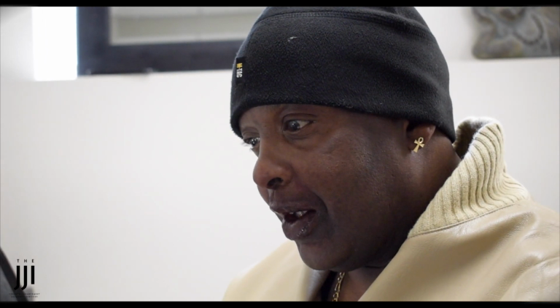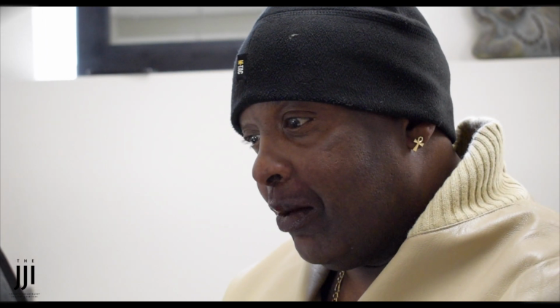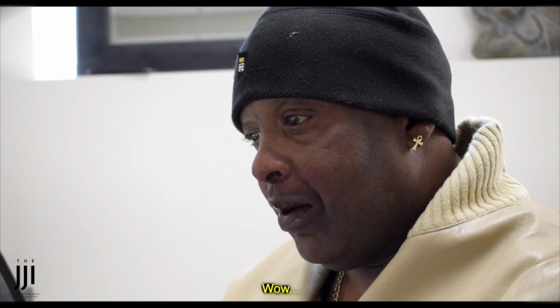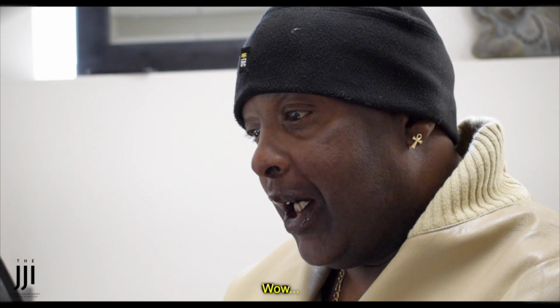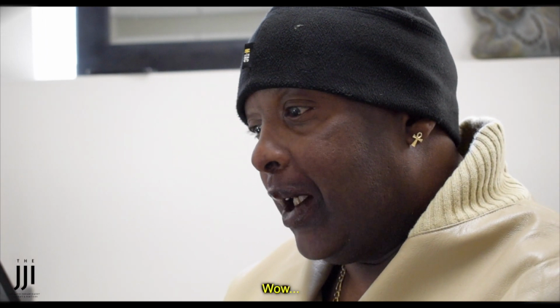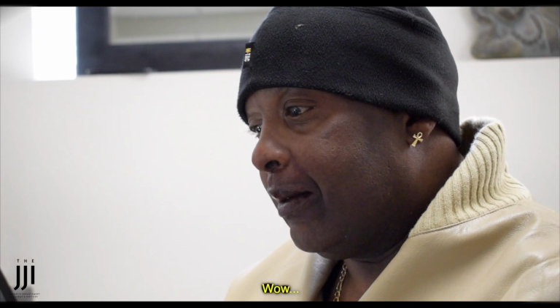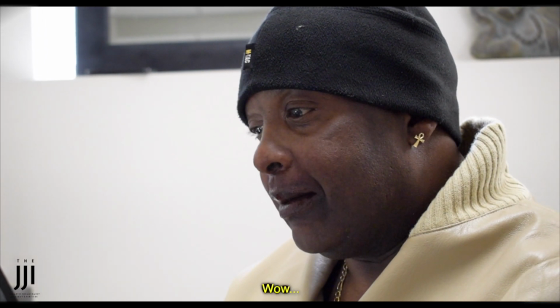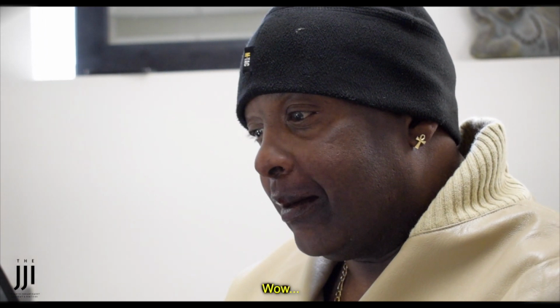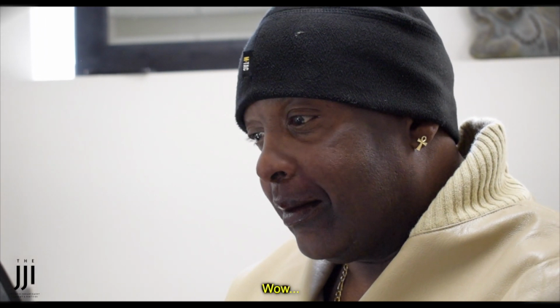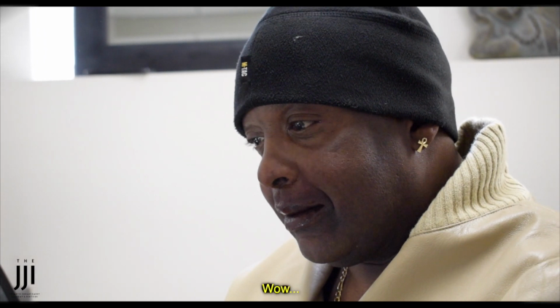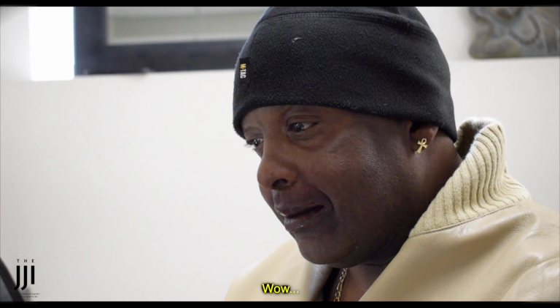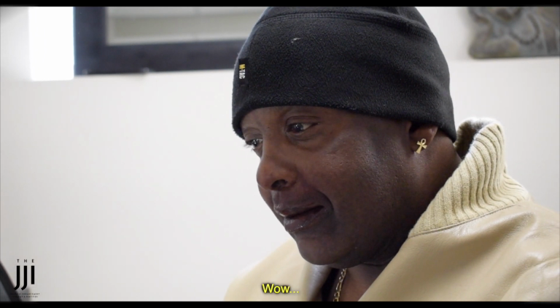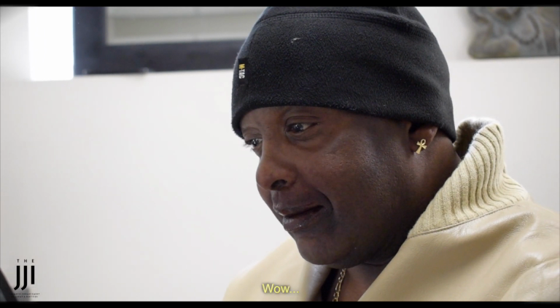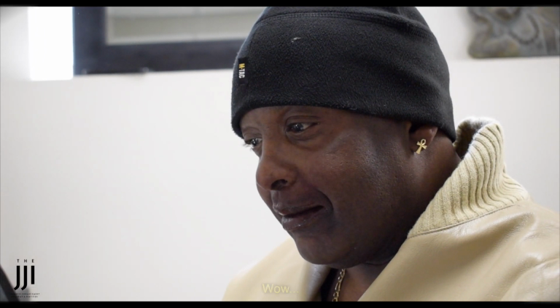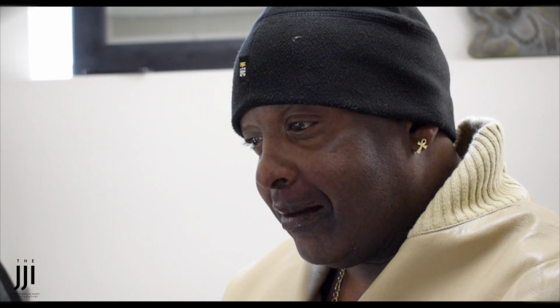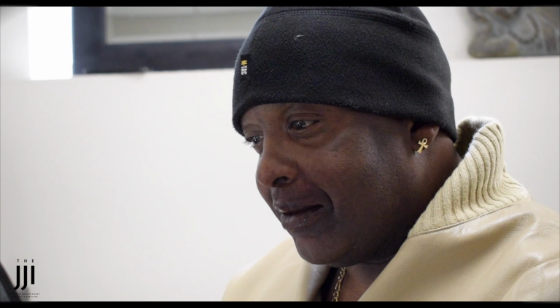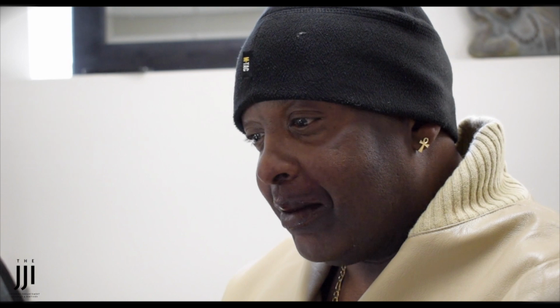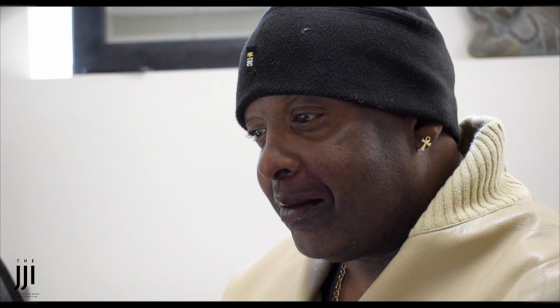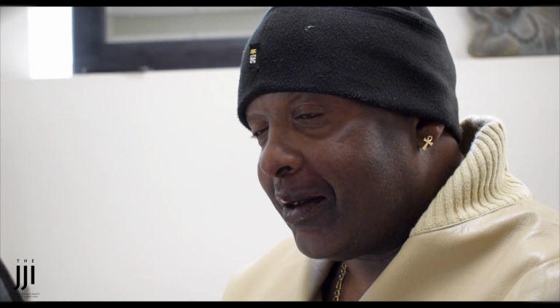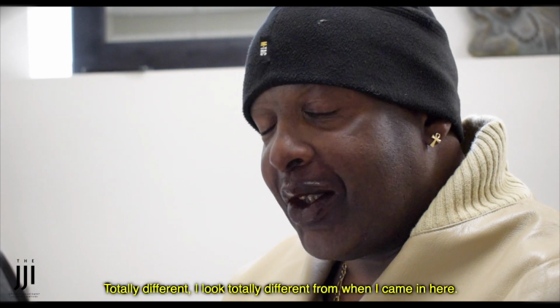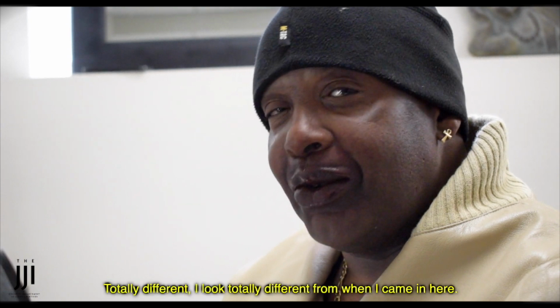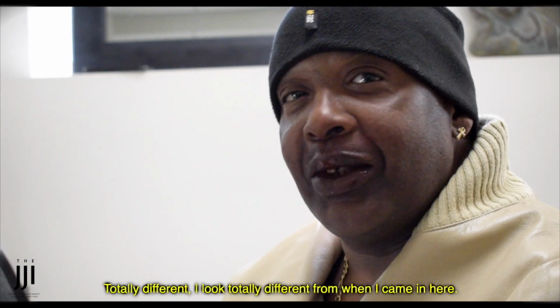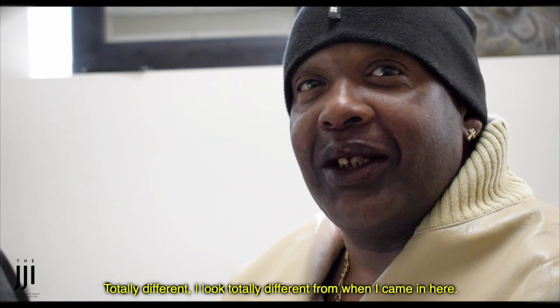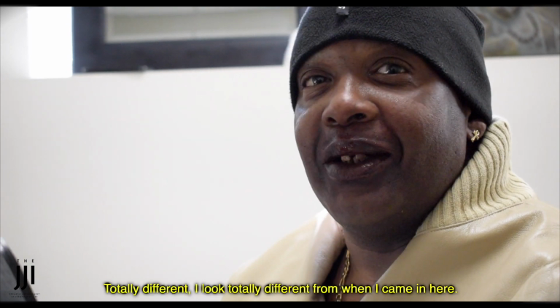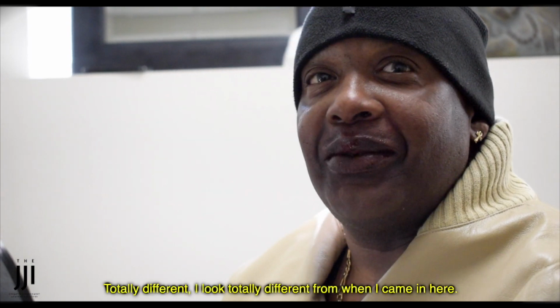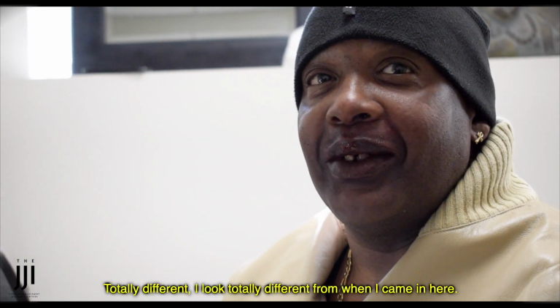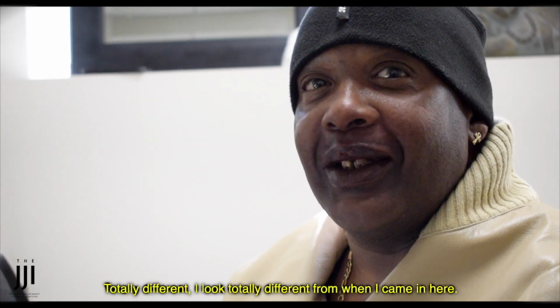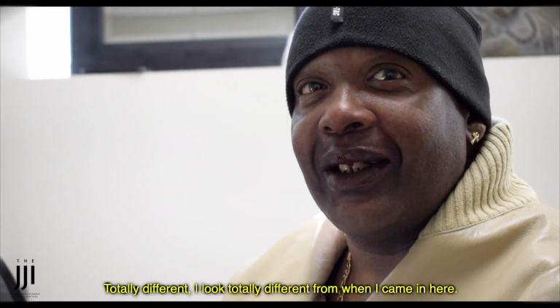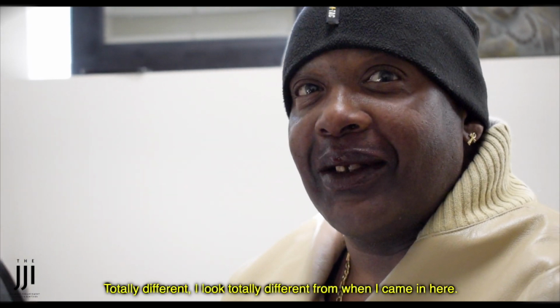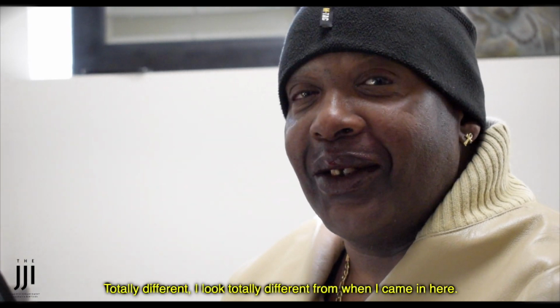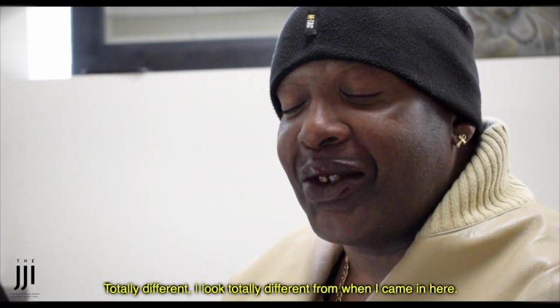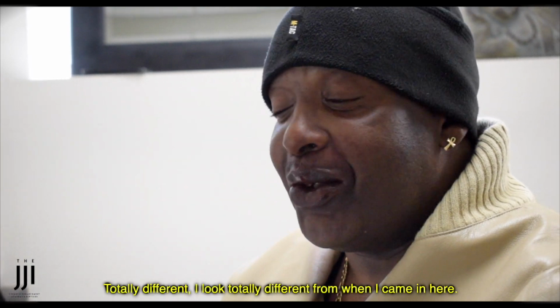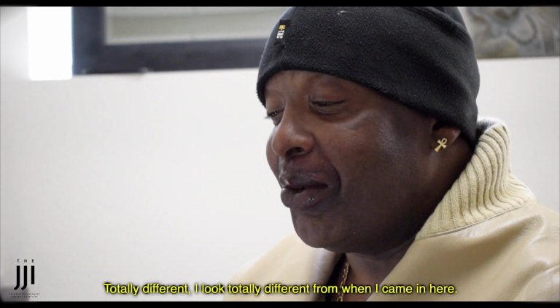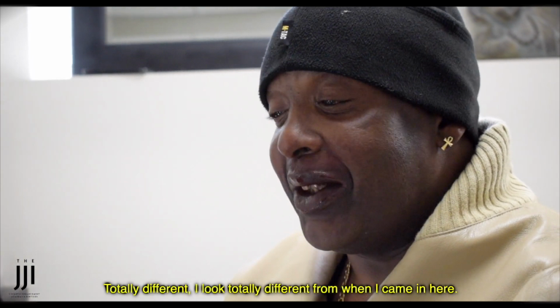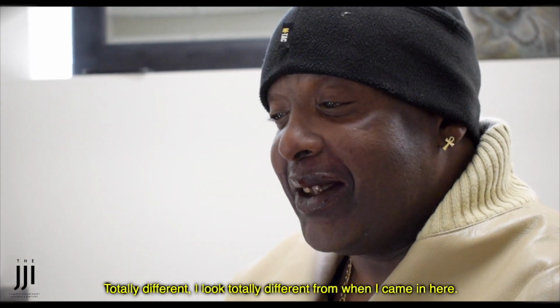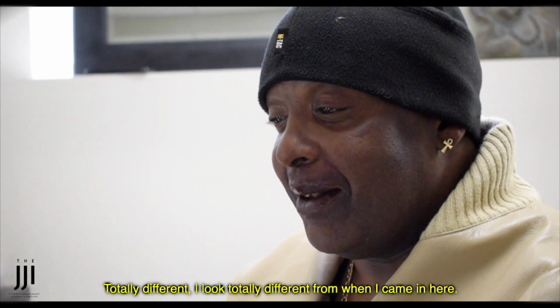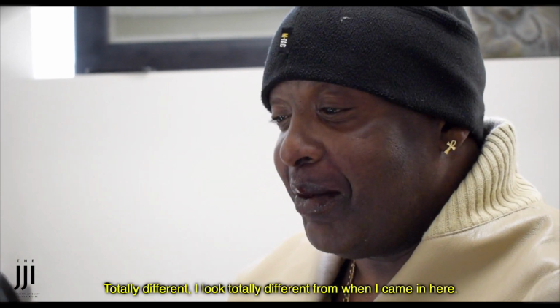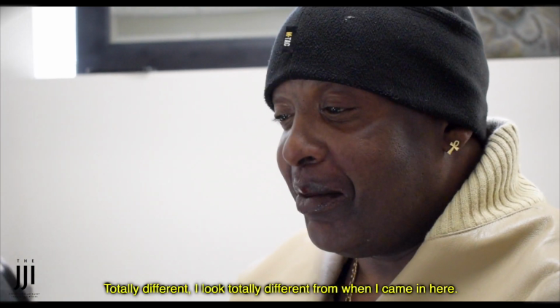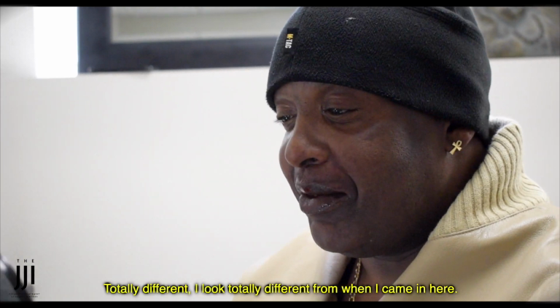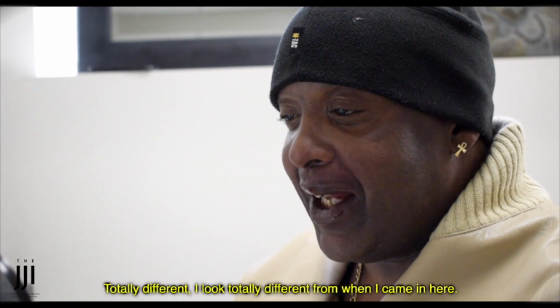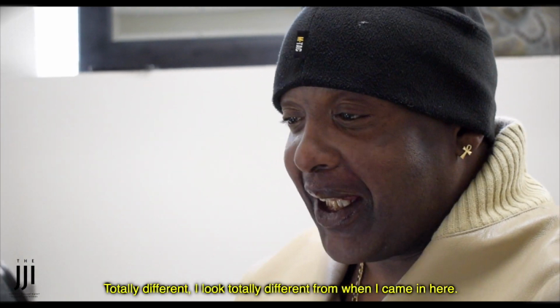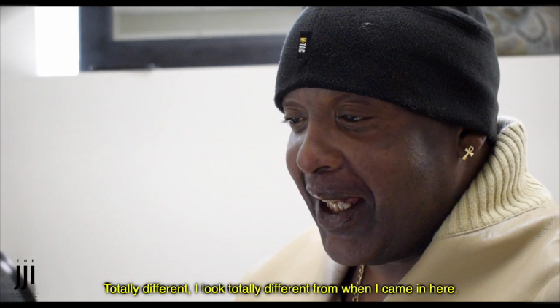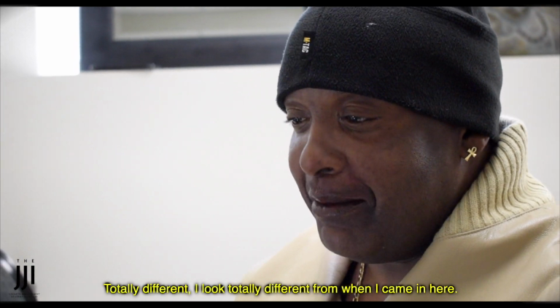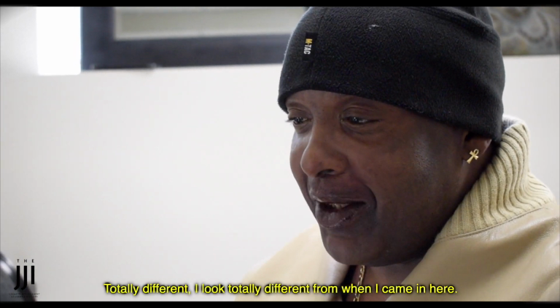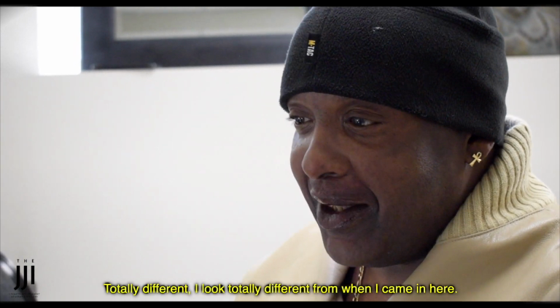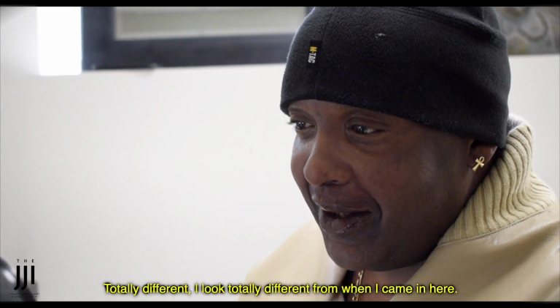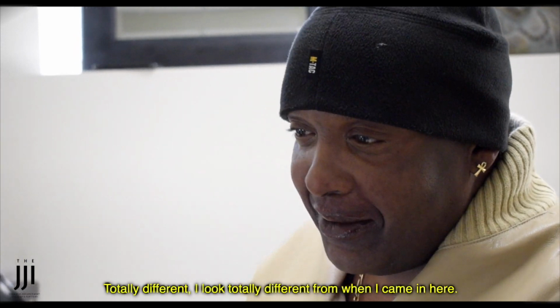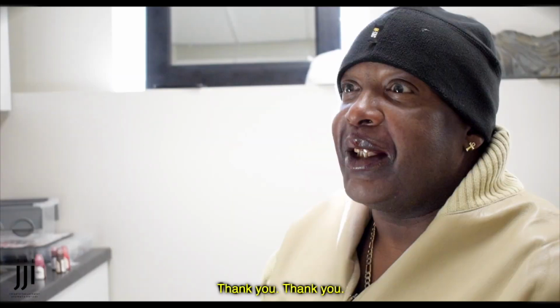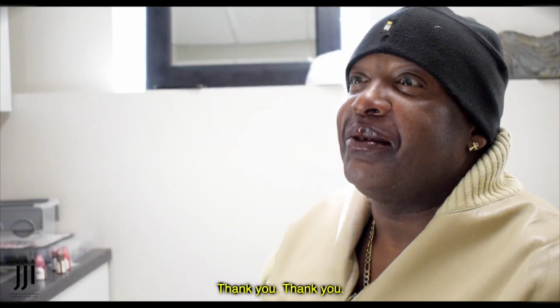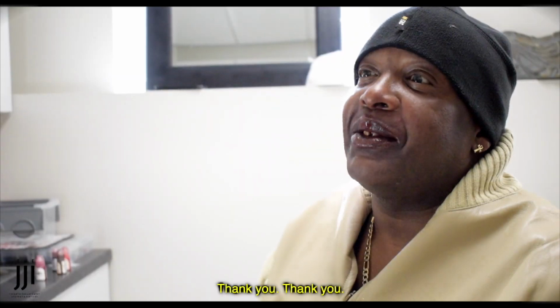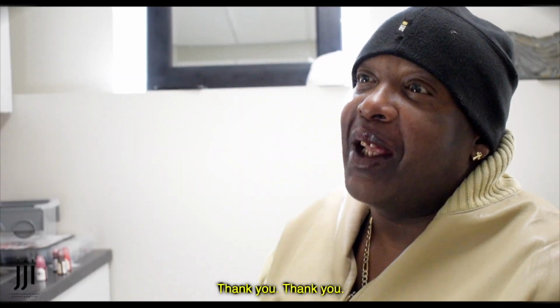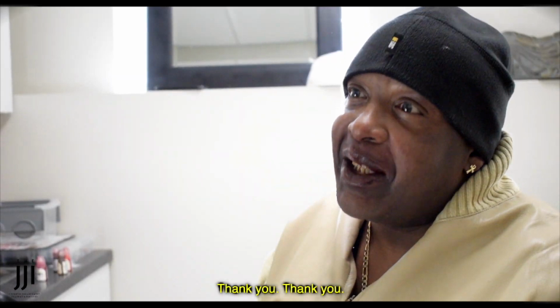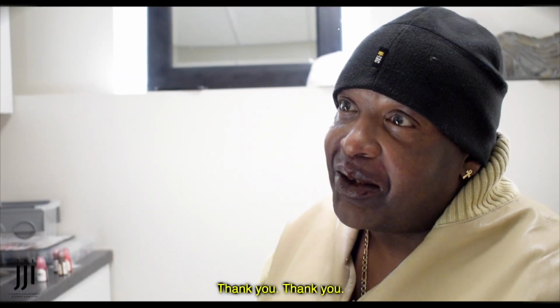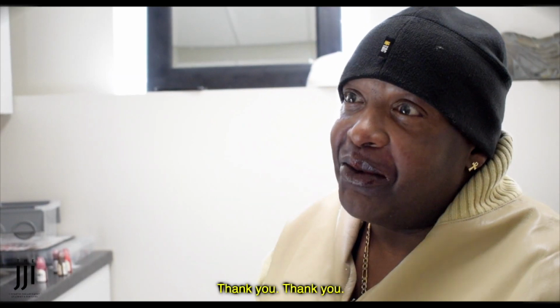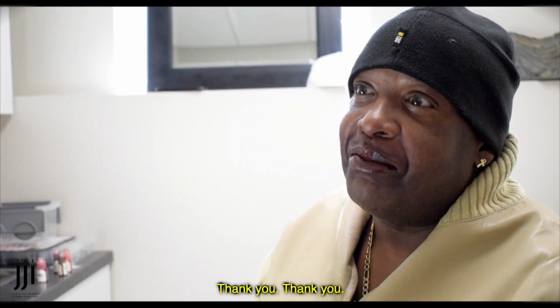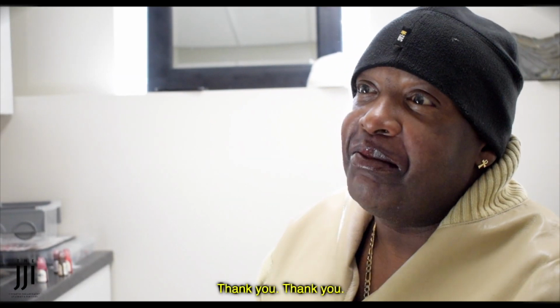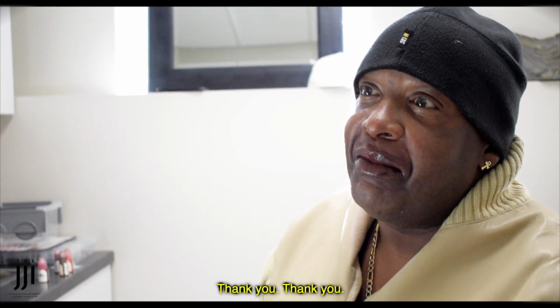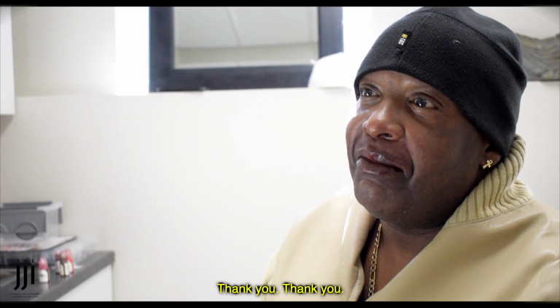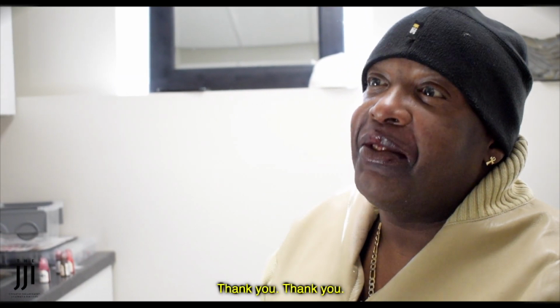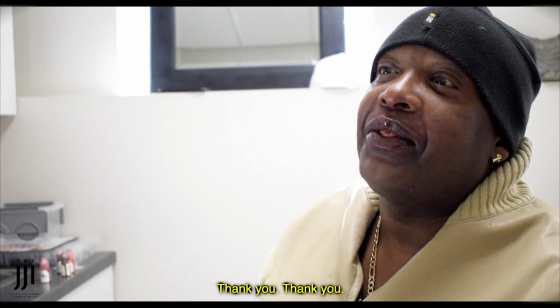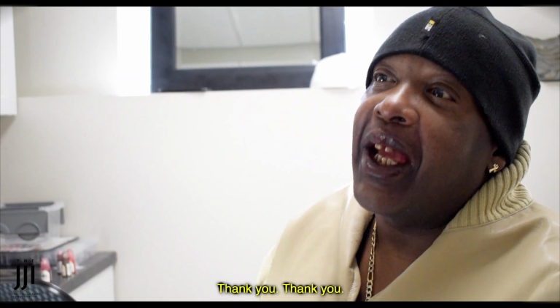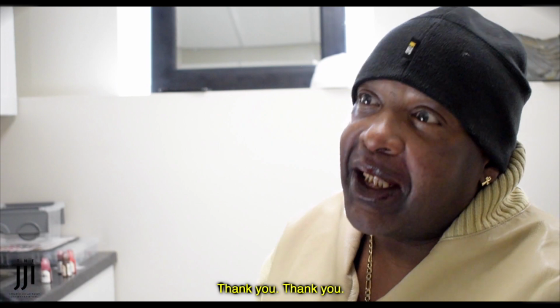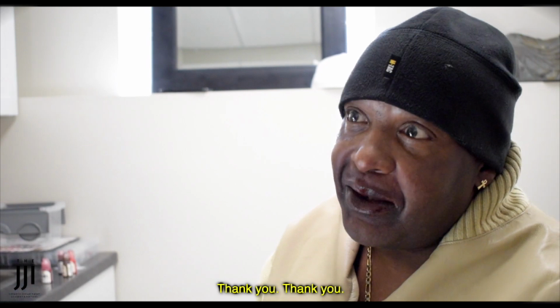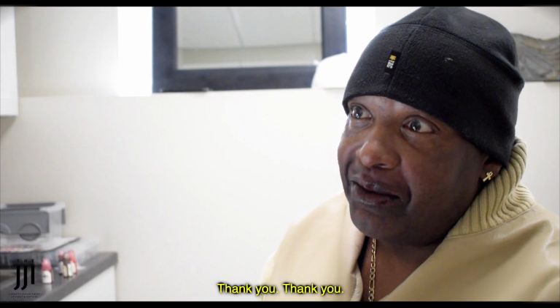Wow. Totally different. I look totally different from when I came in. Thank you. Thank you.